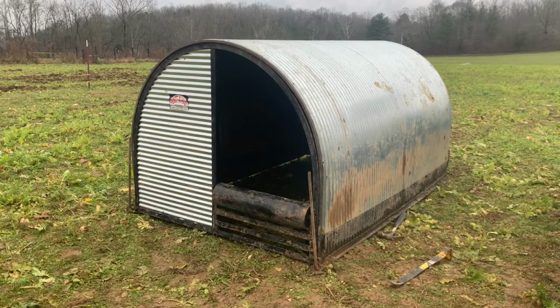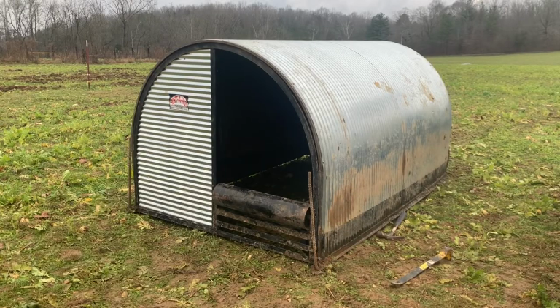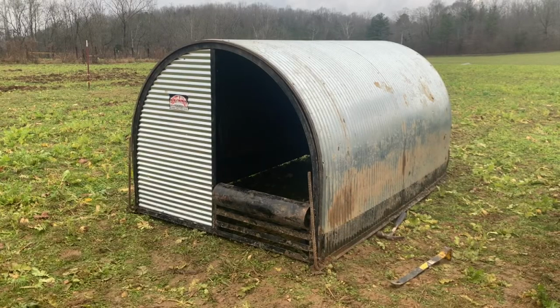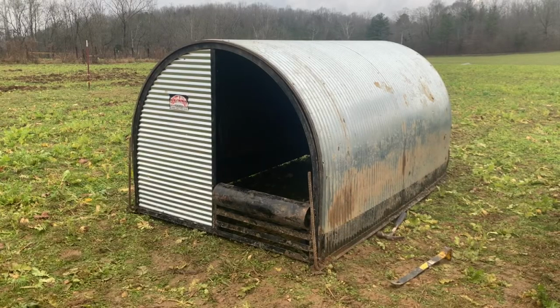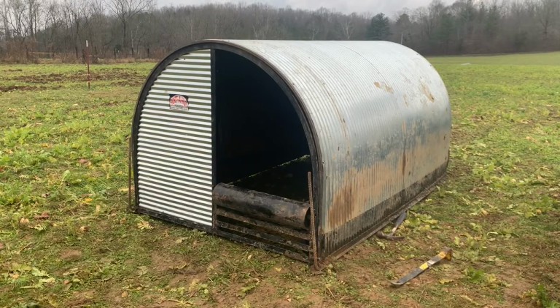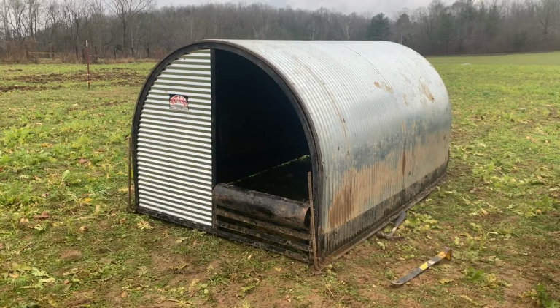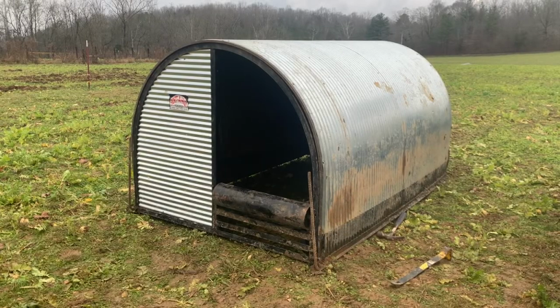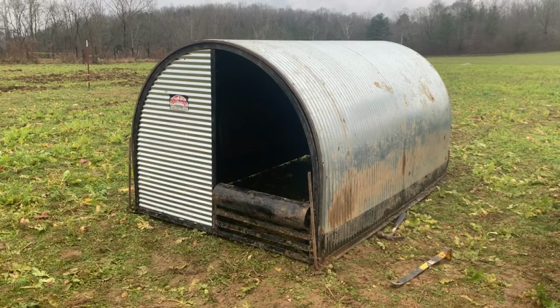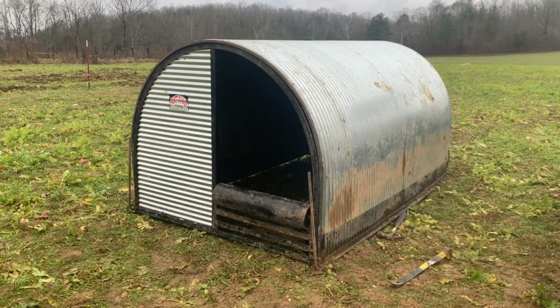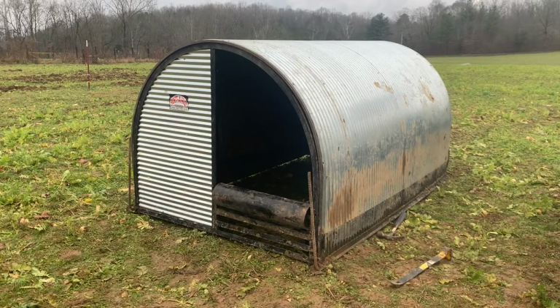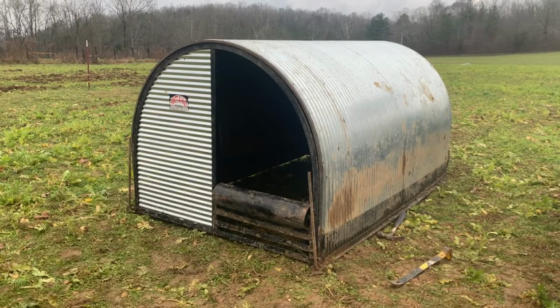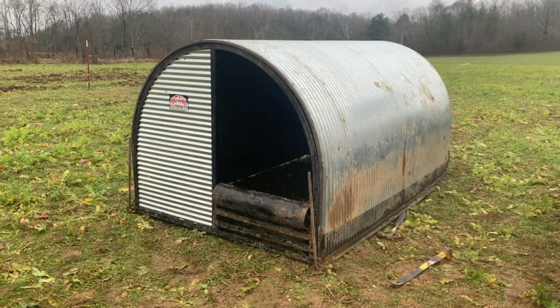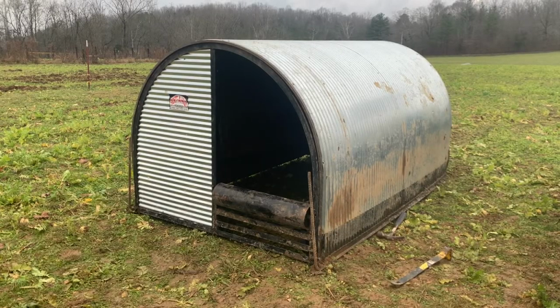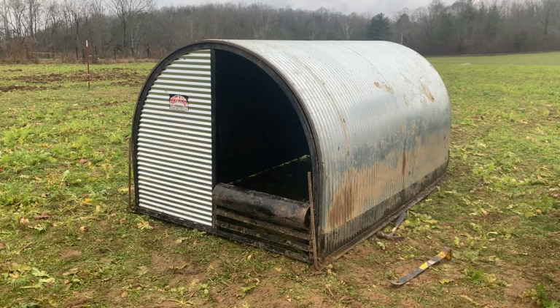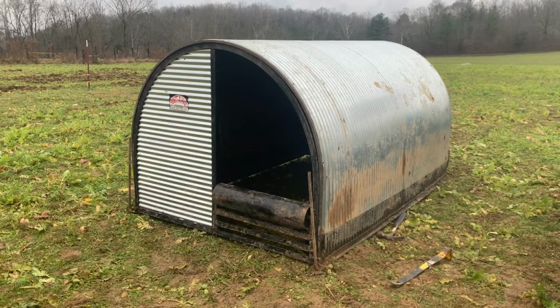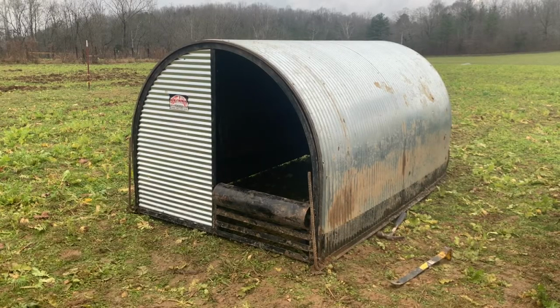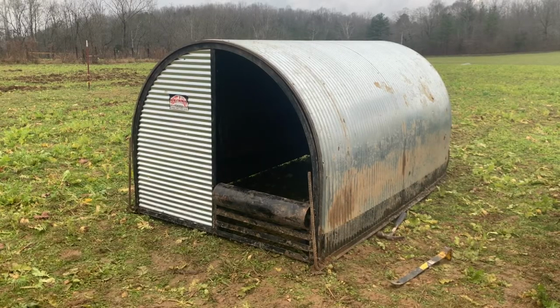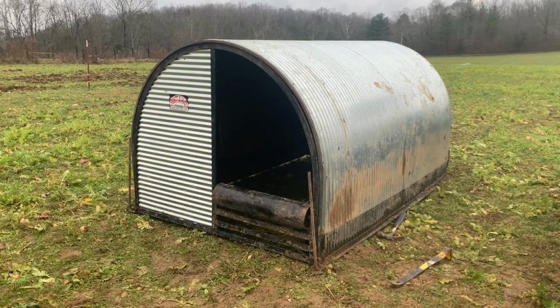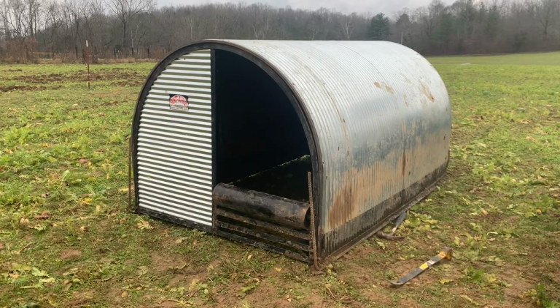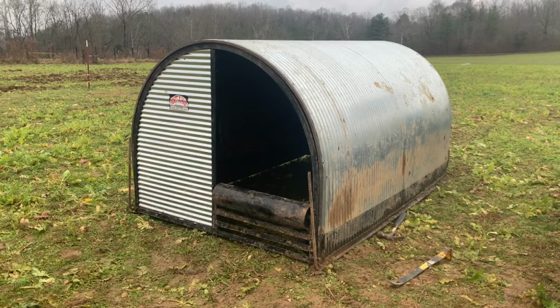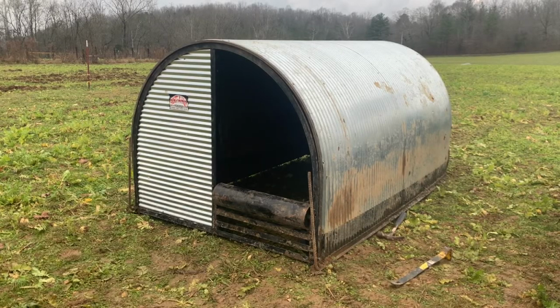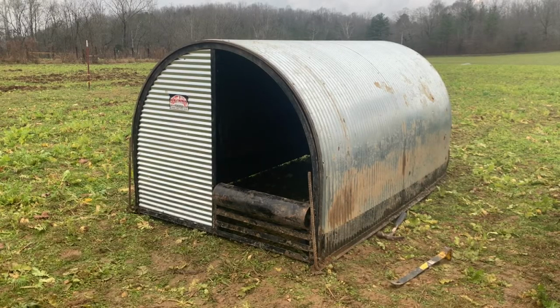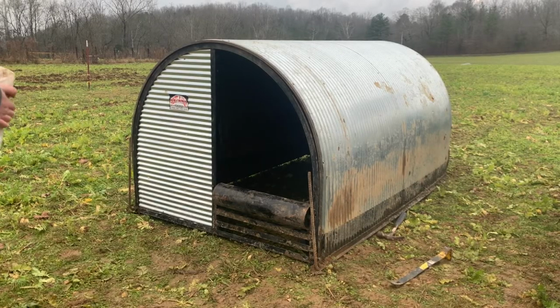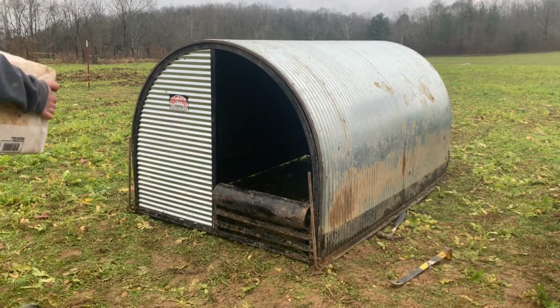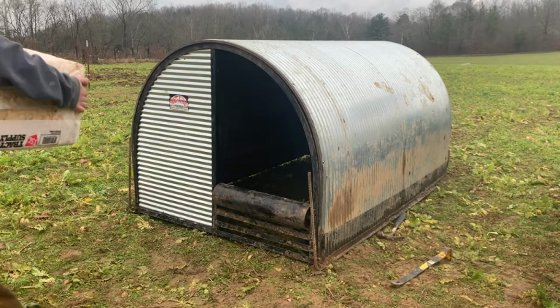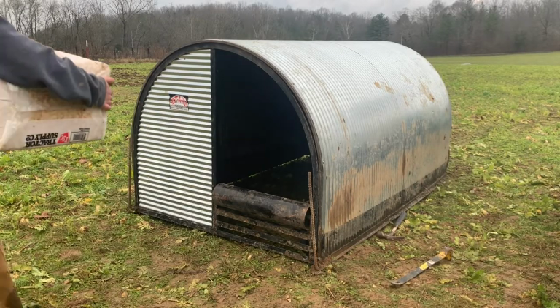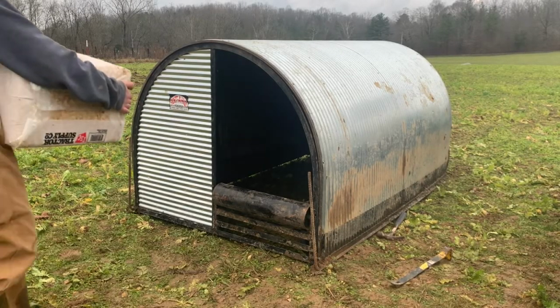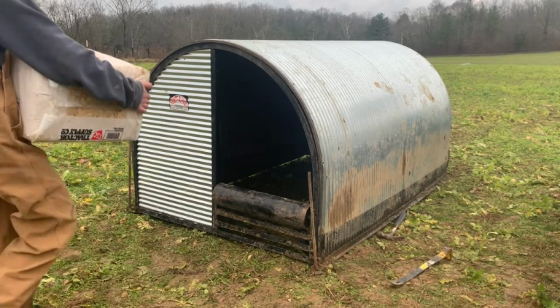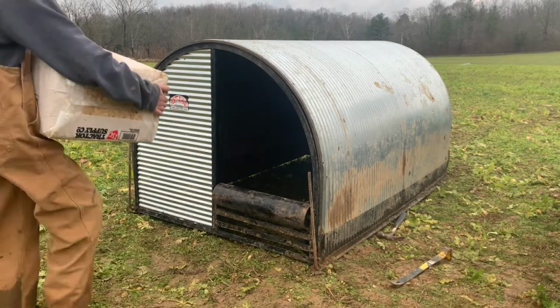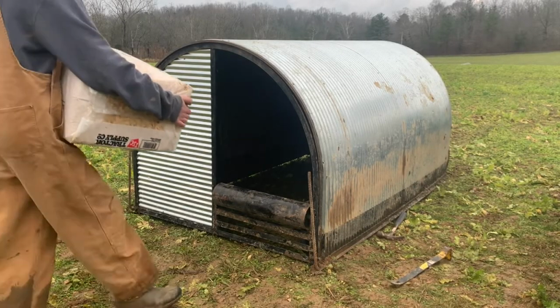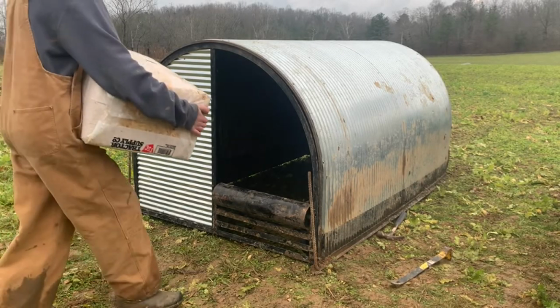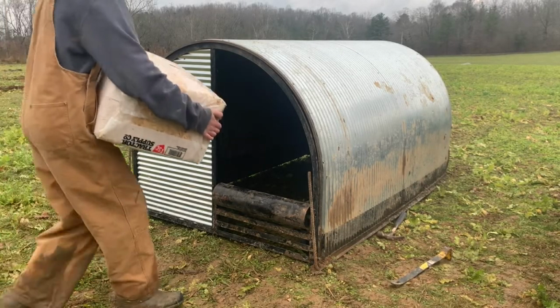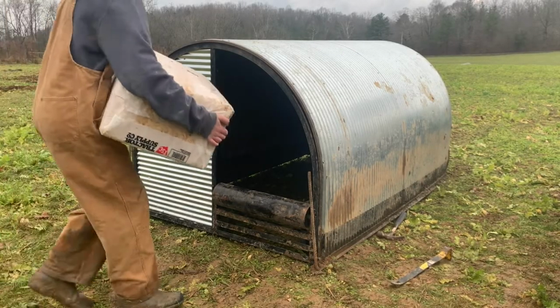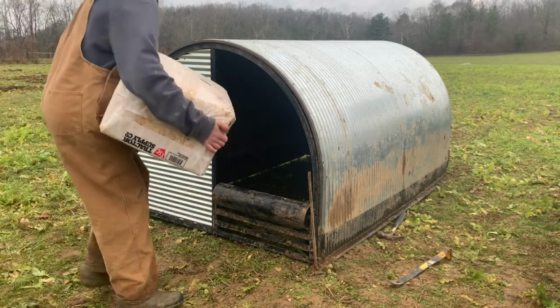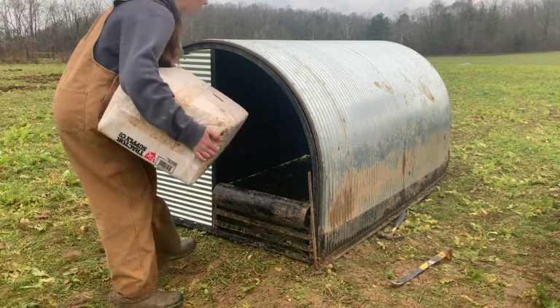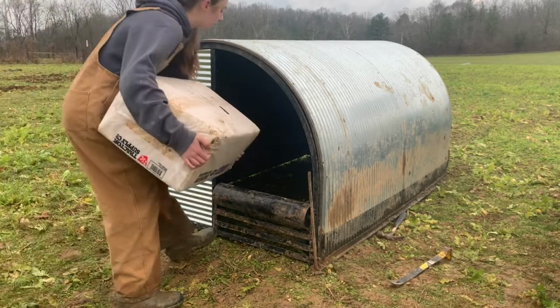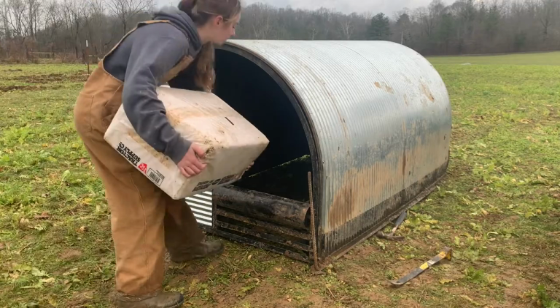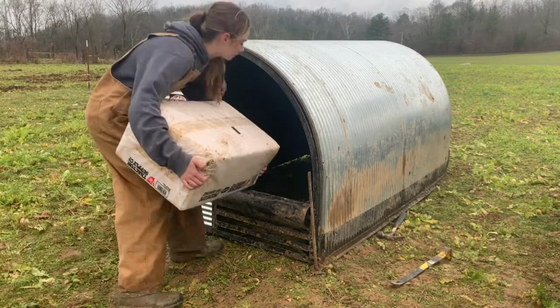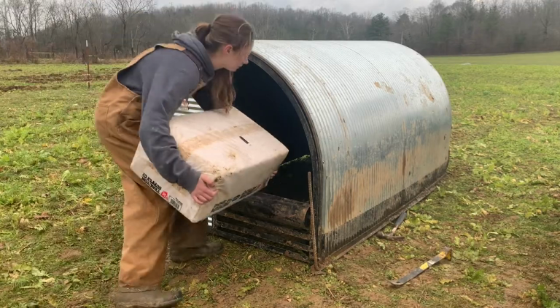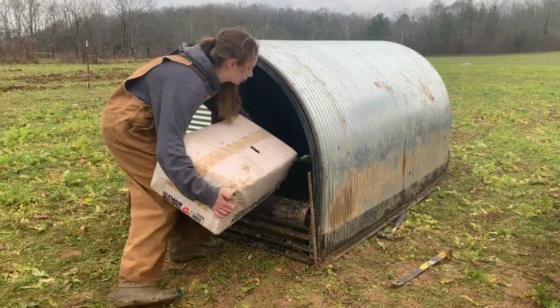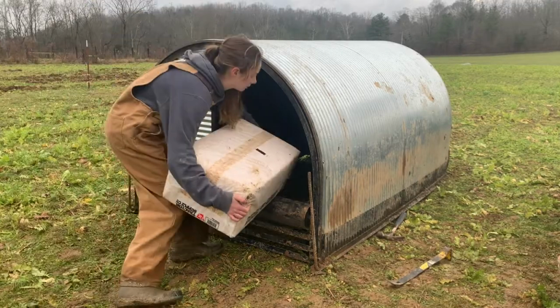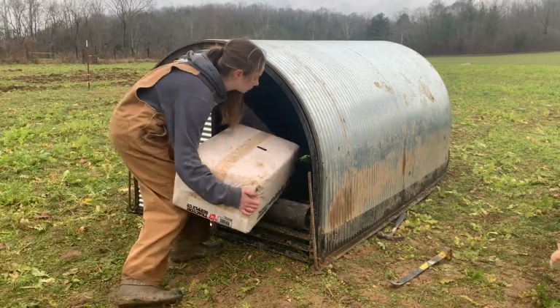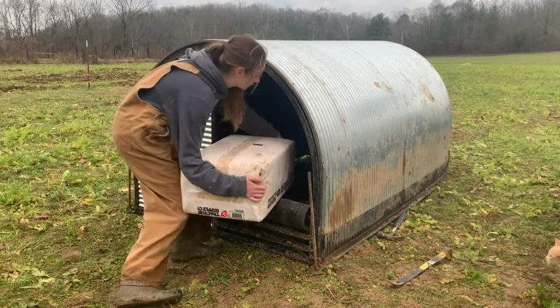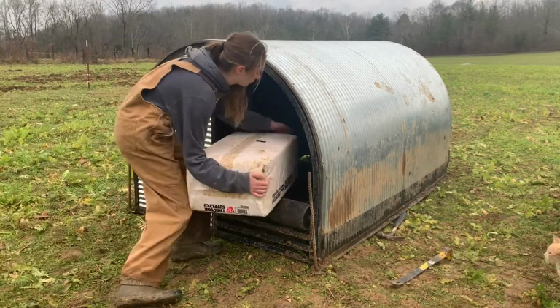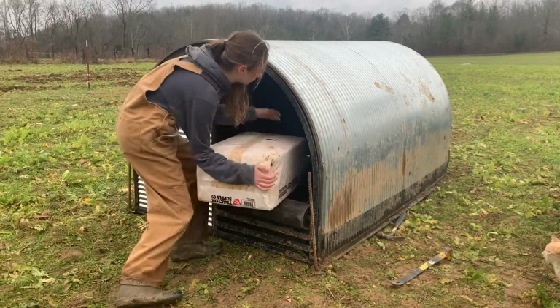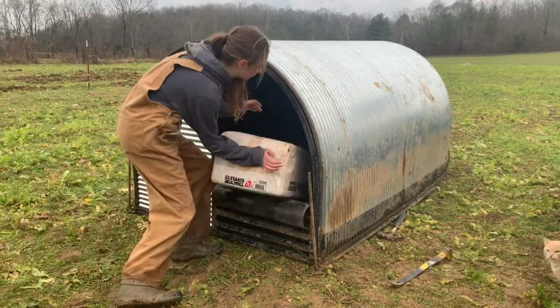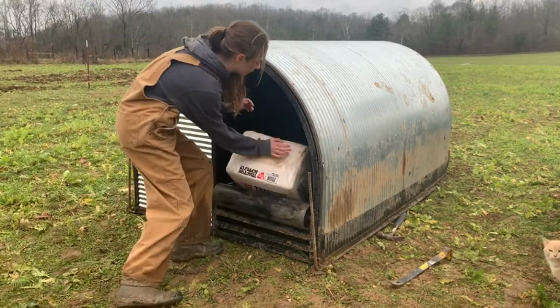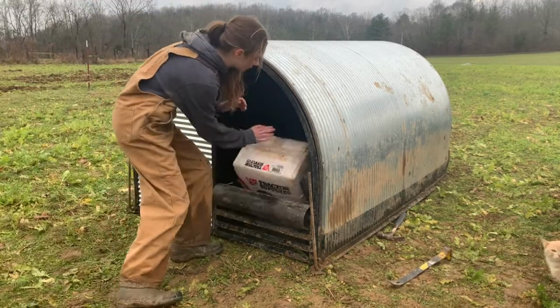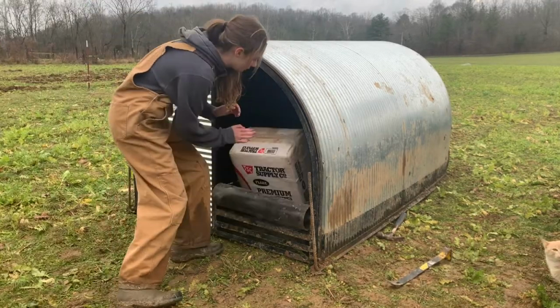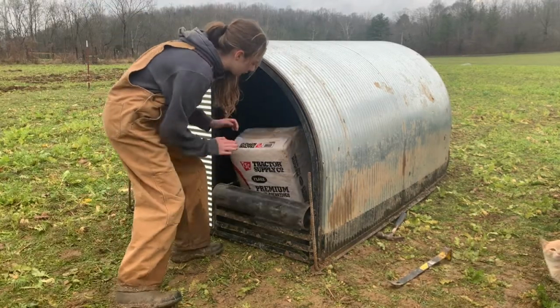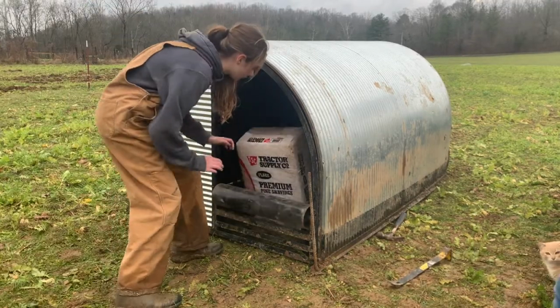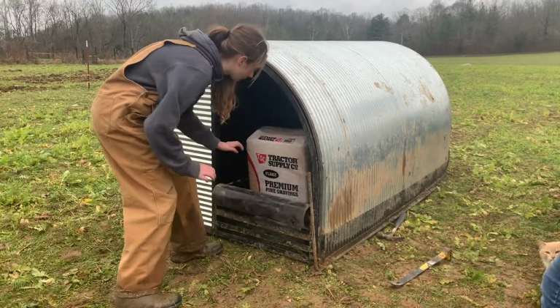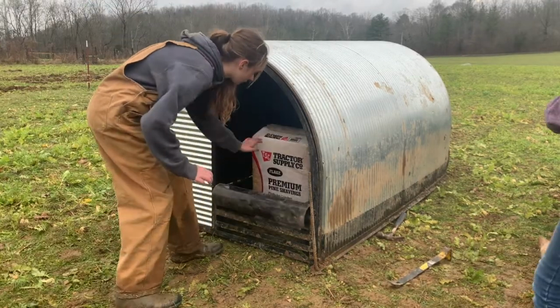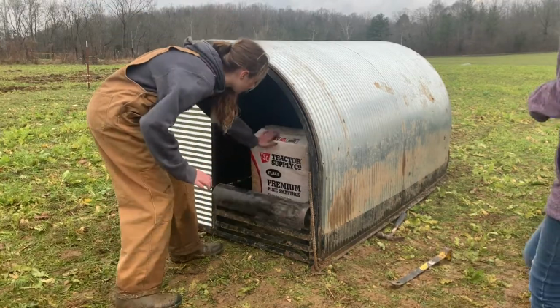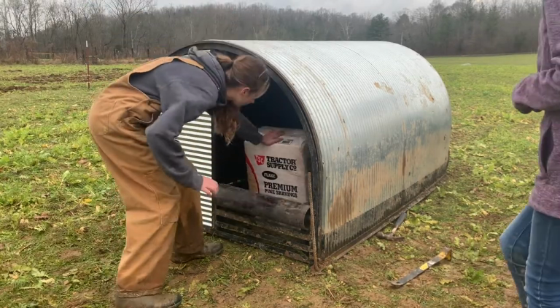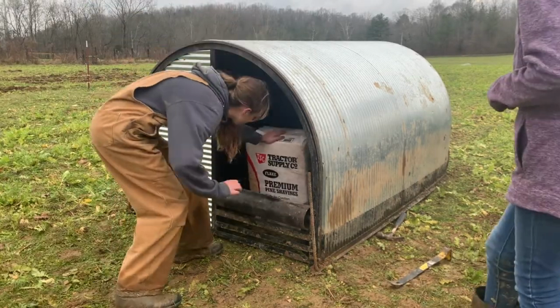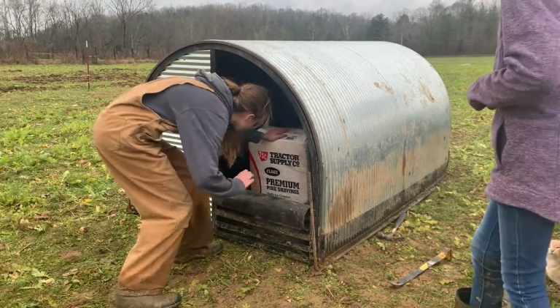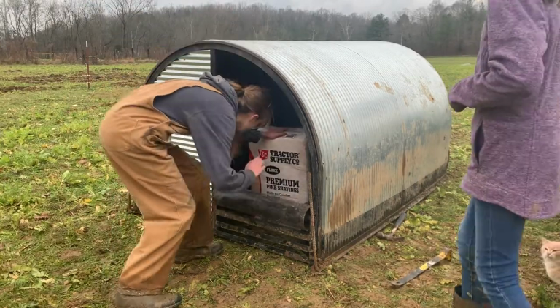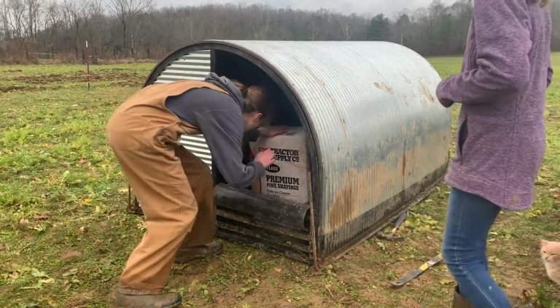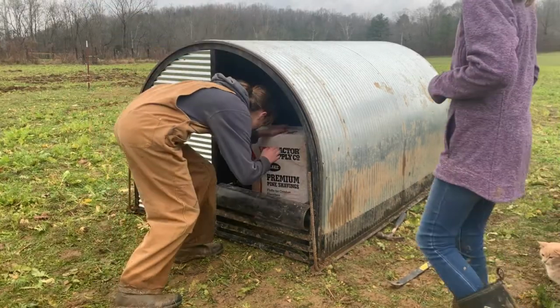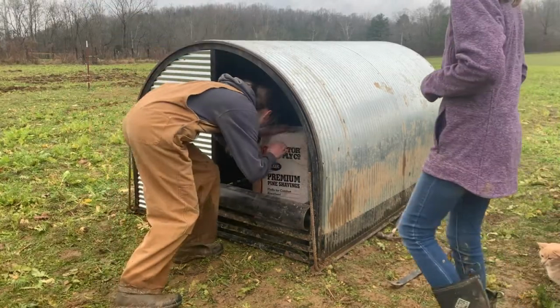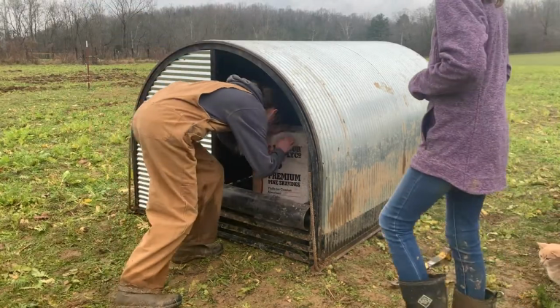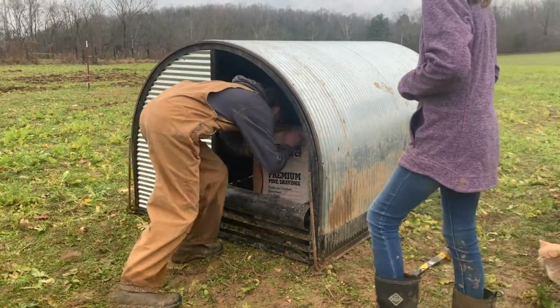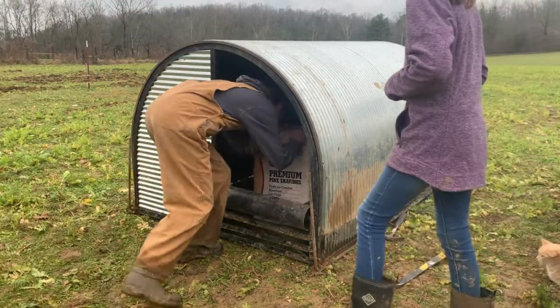The last part of setting up your farrowing hut is putting some bedding down for your animals. We've got some pine shavings from Tractor Supply.